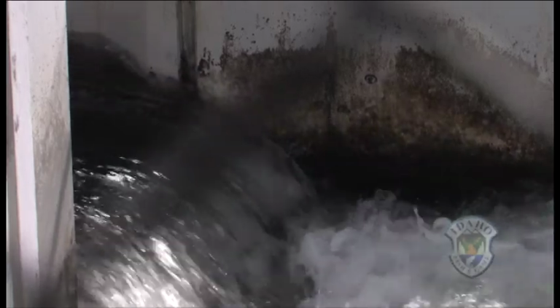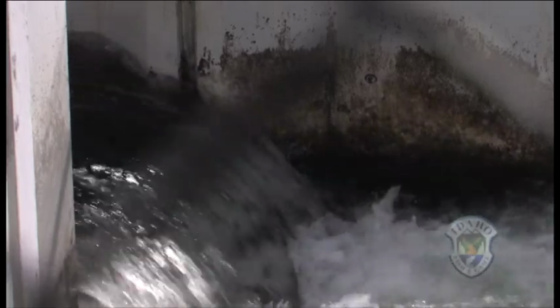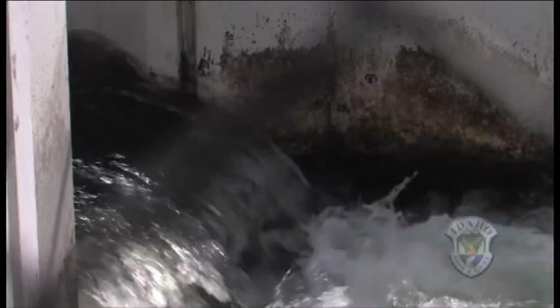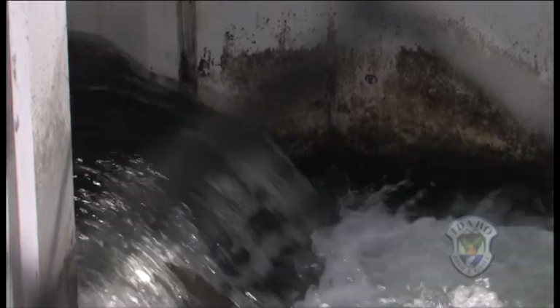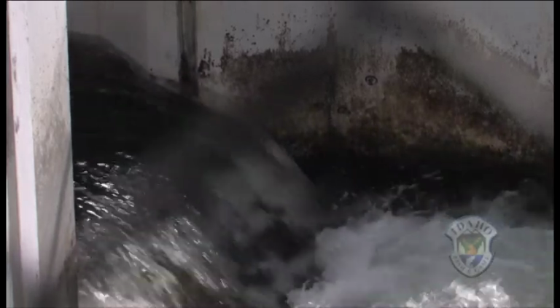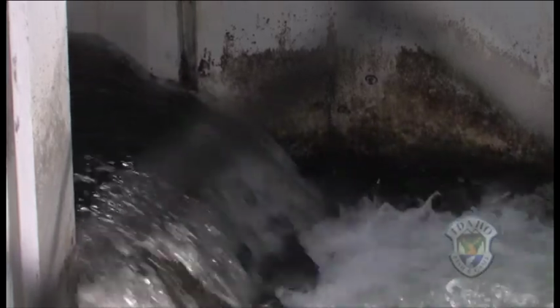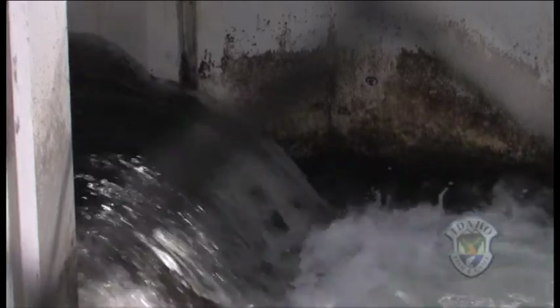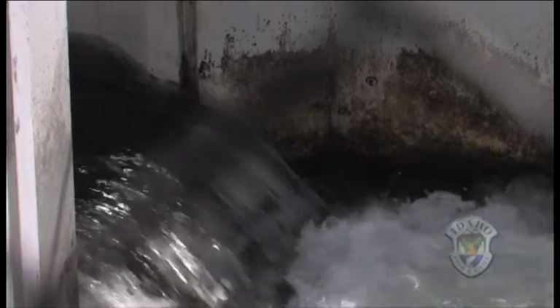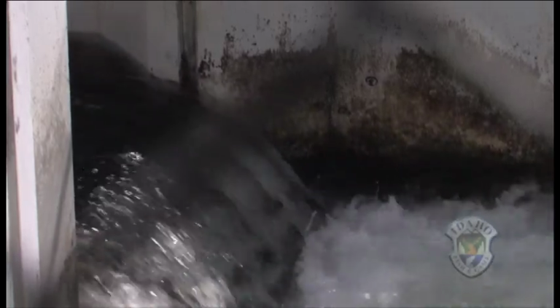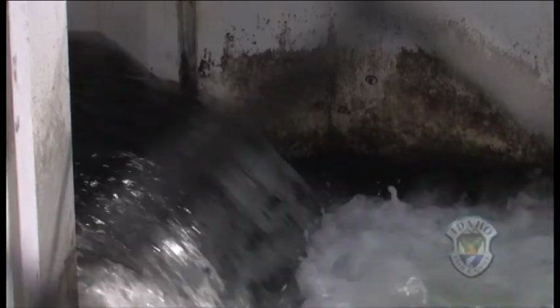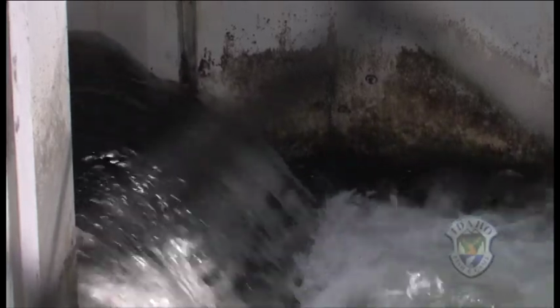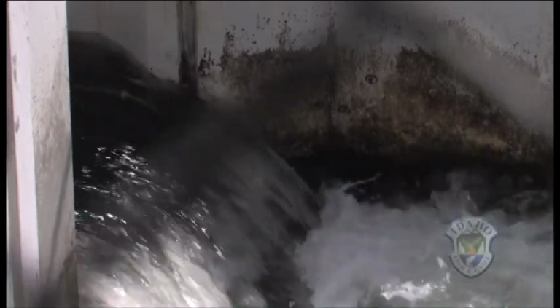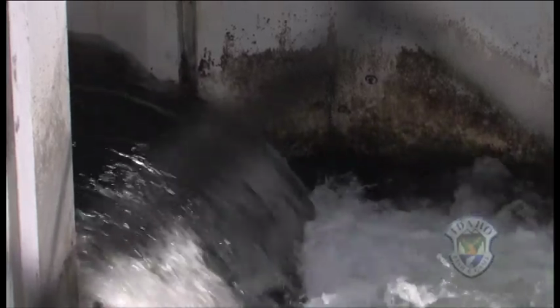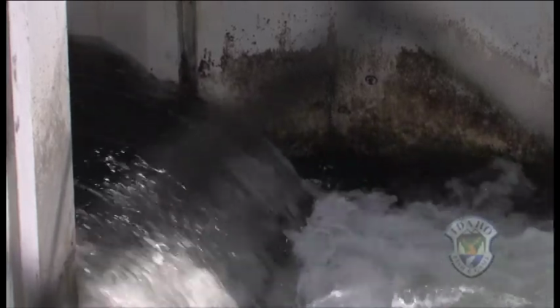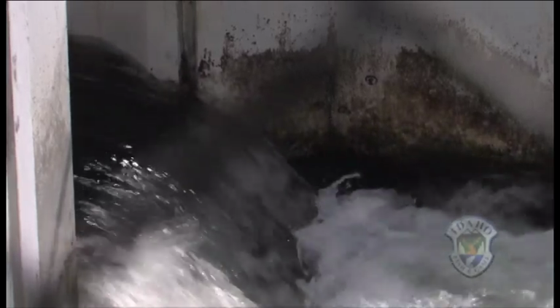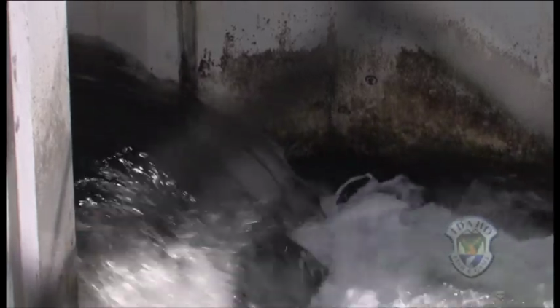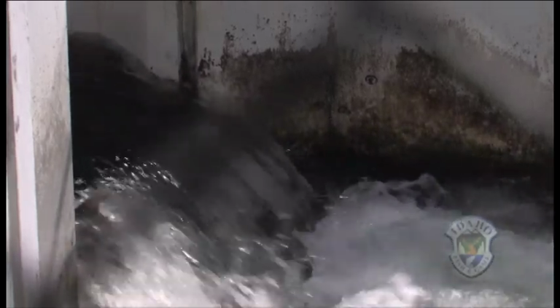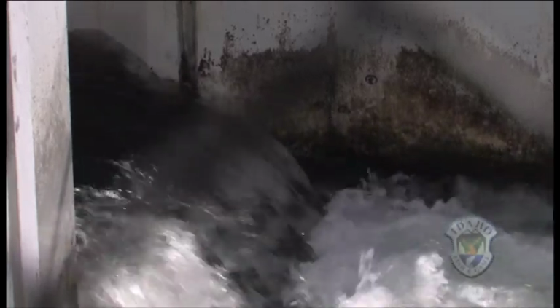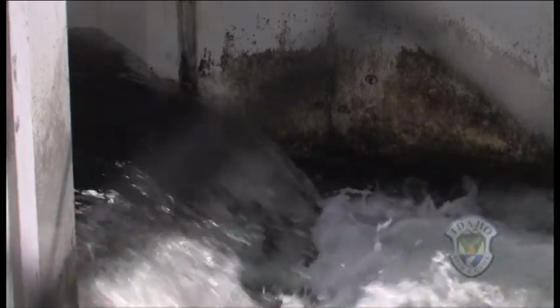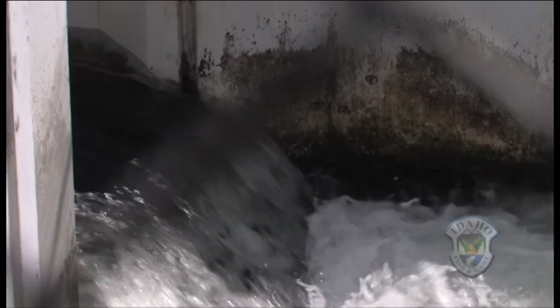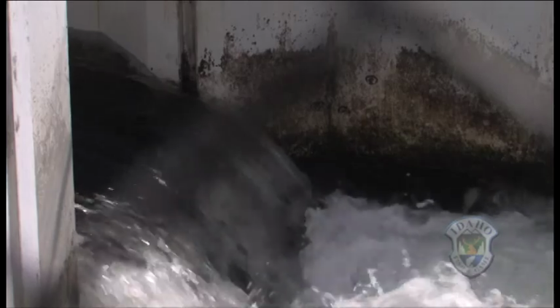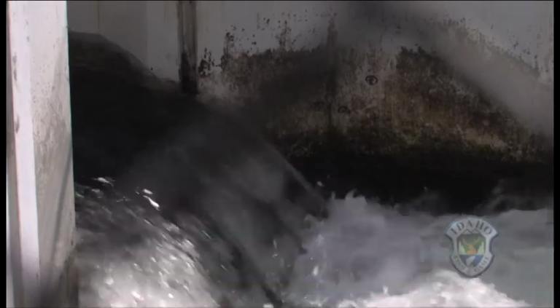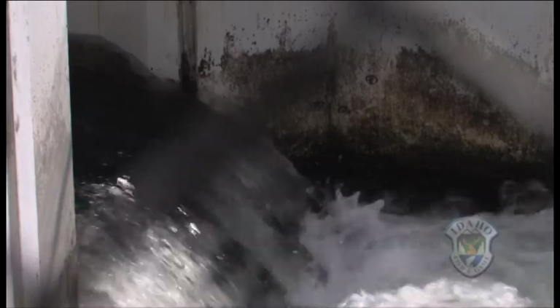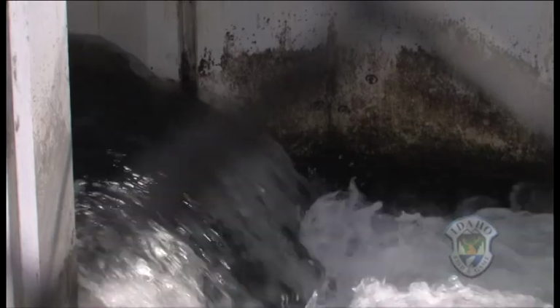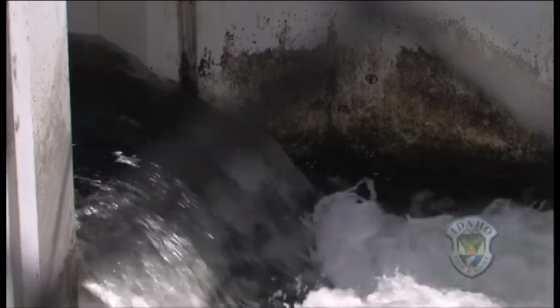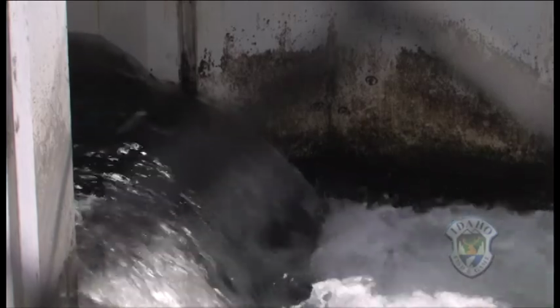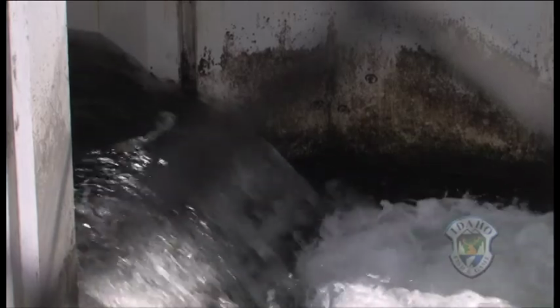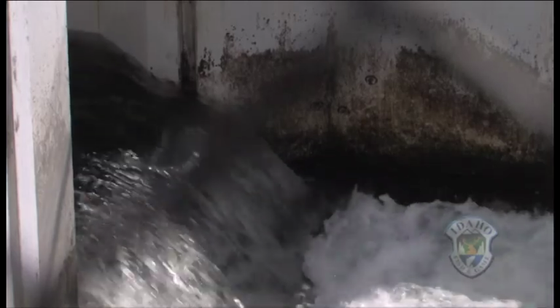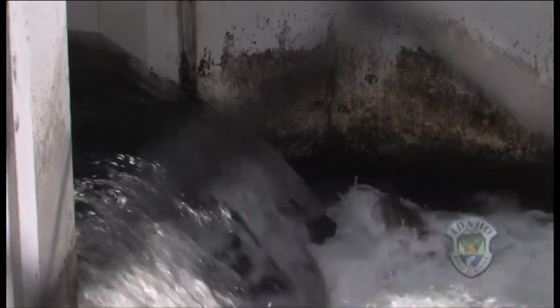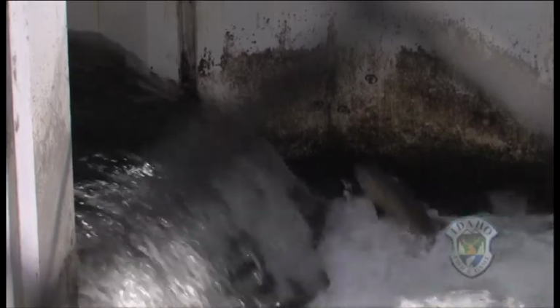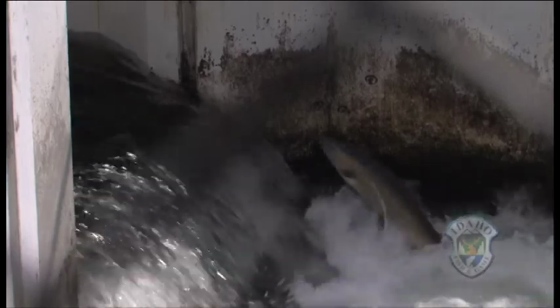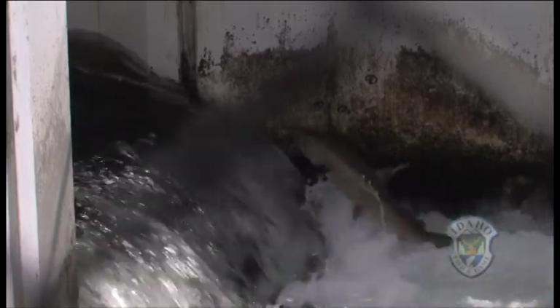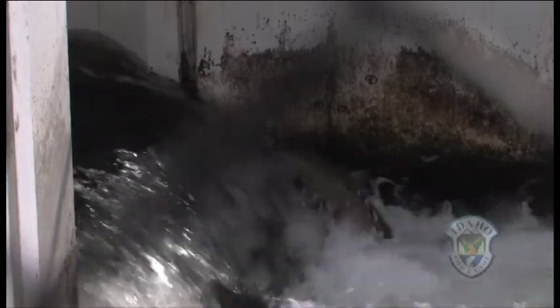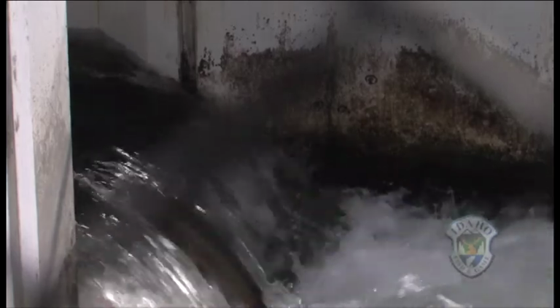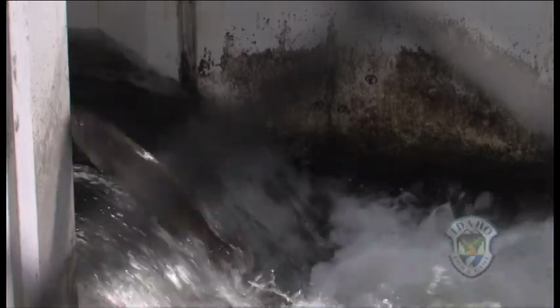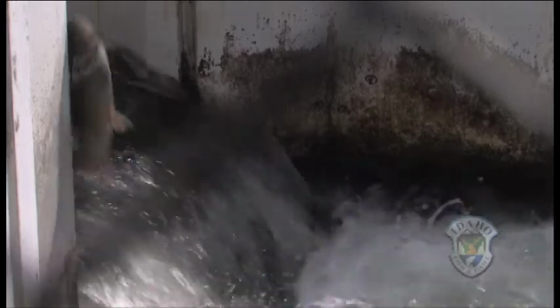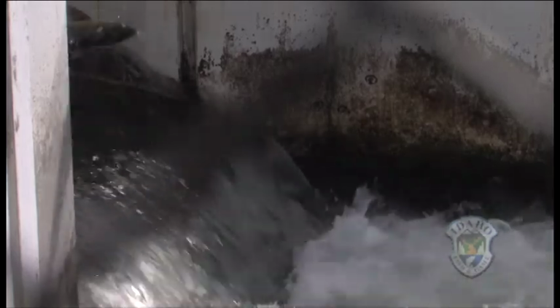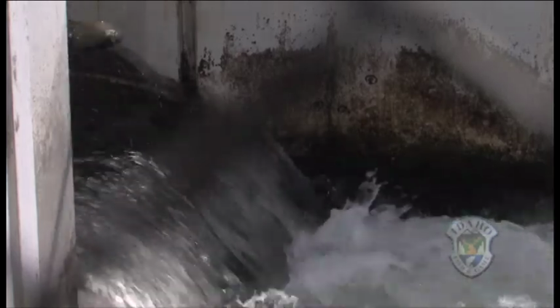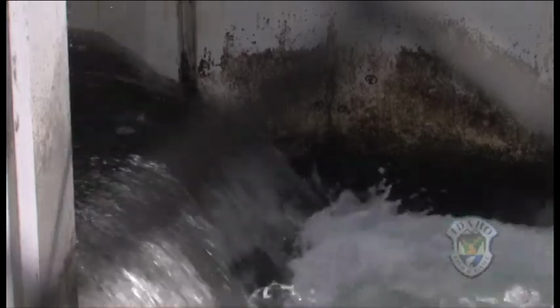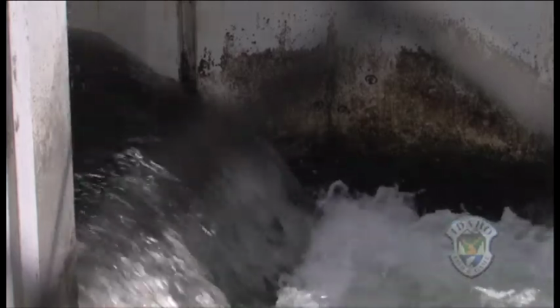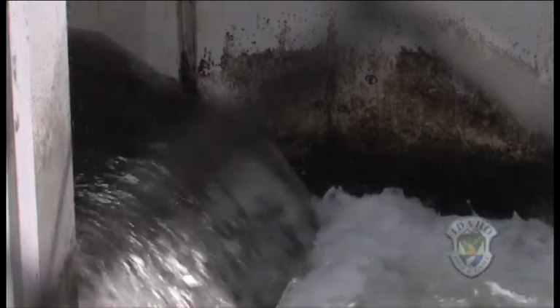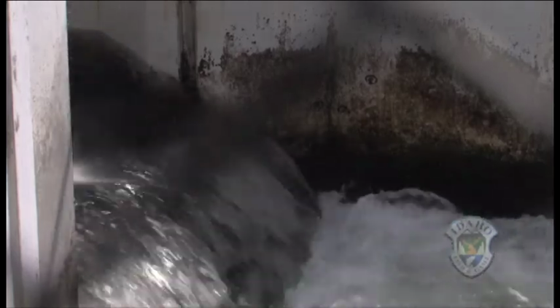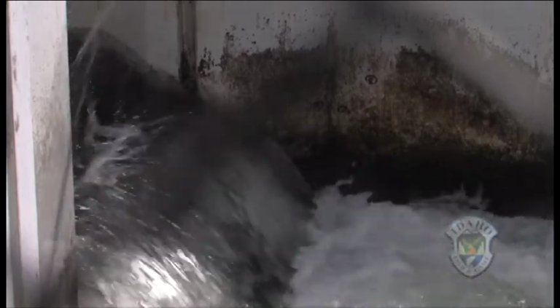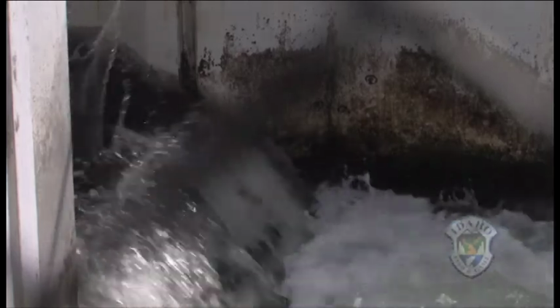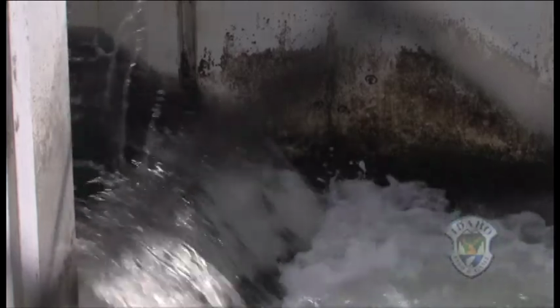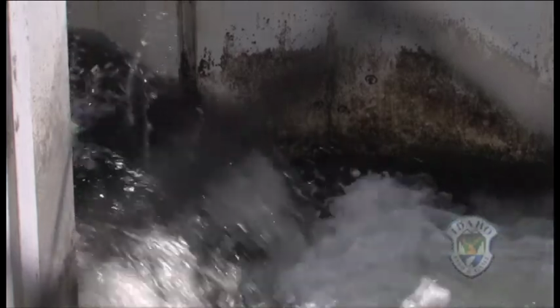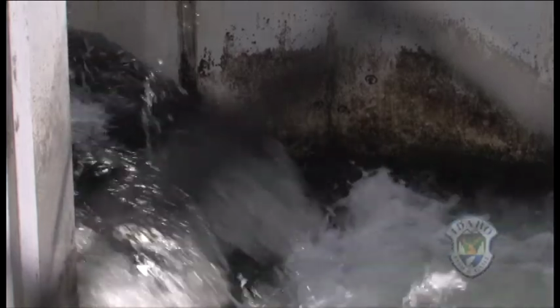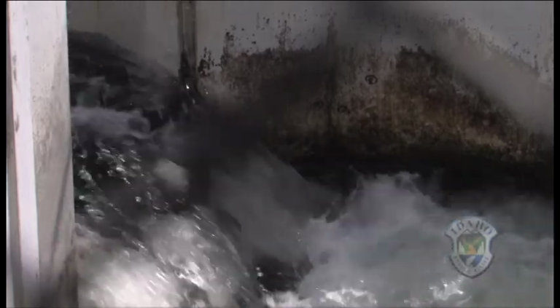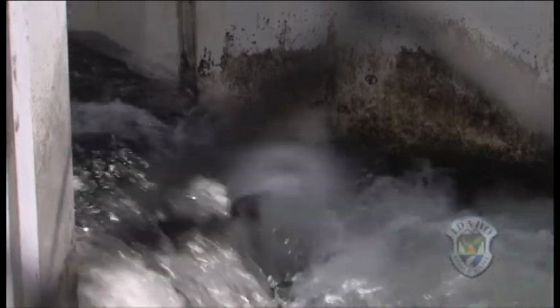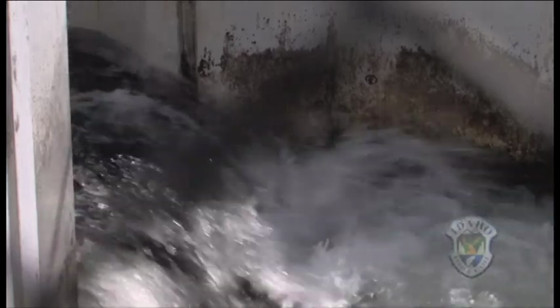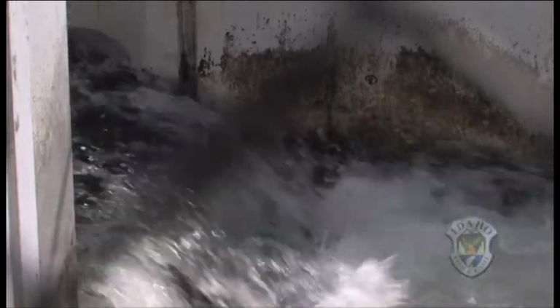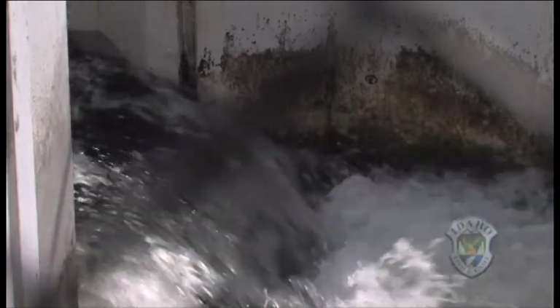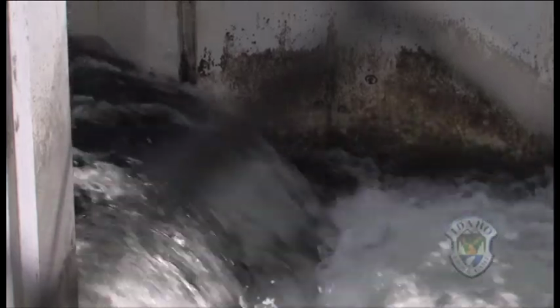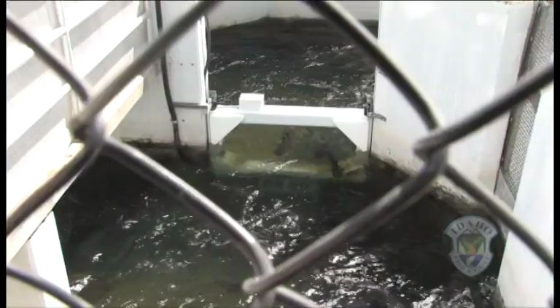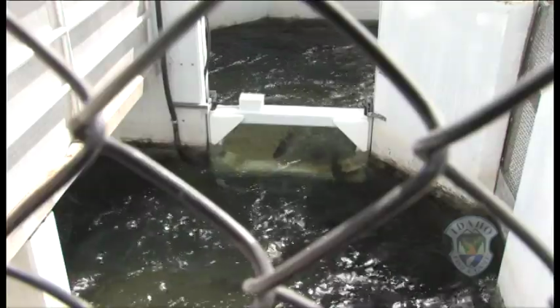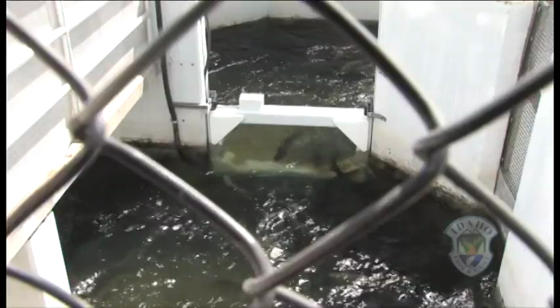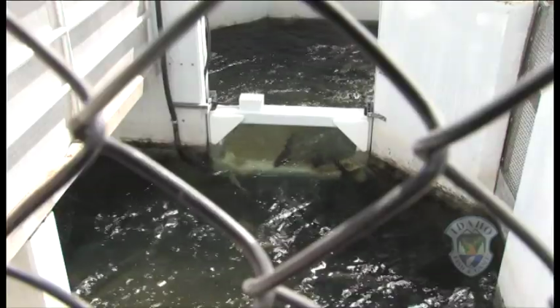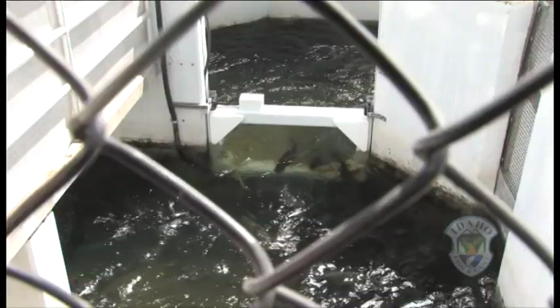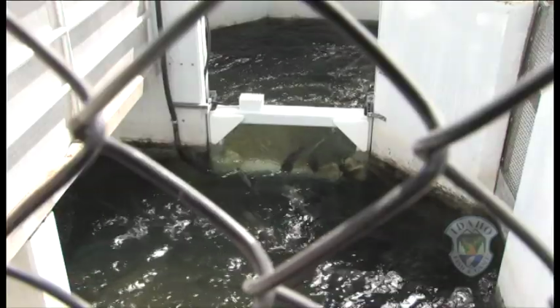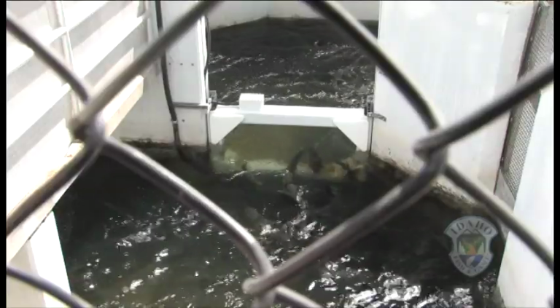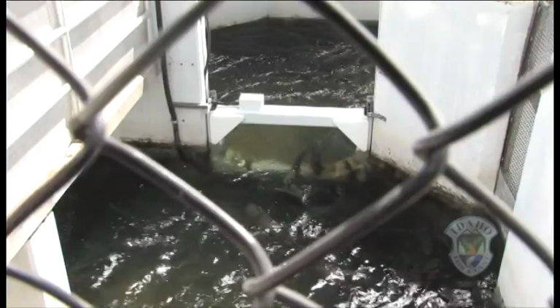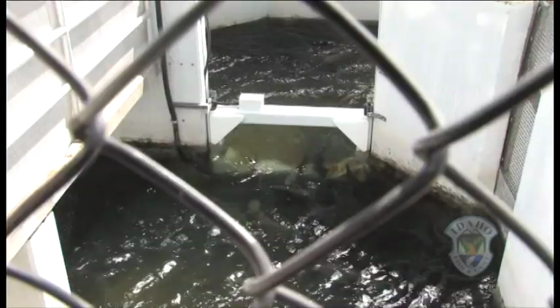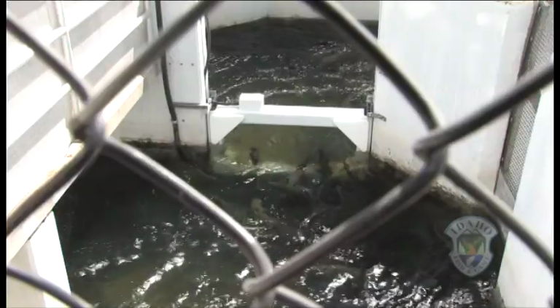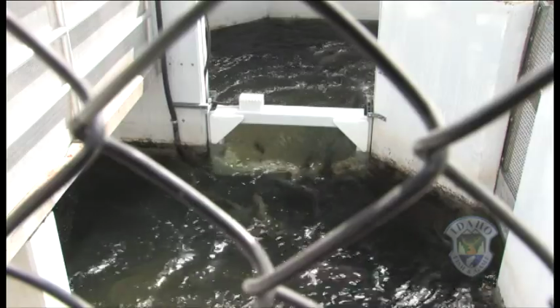It's an amazing display of acrobatics as the fish coming in leap, squirm, and struggle up the ladder and into the trap.